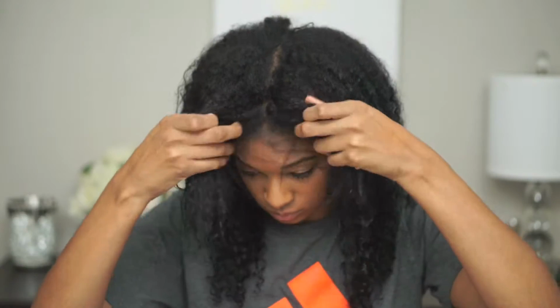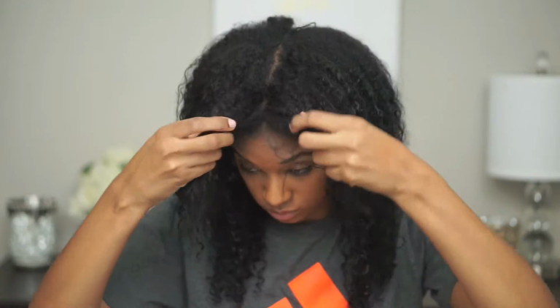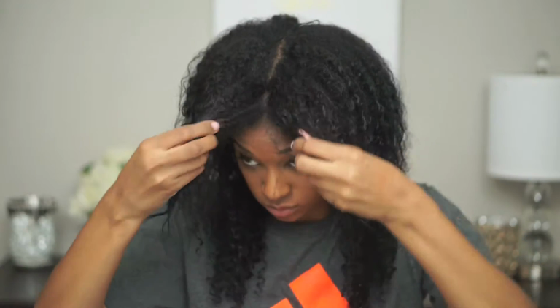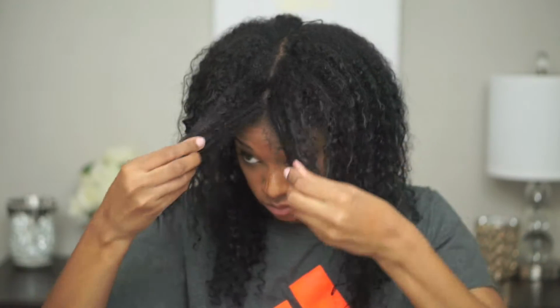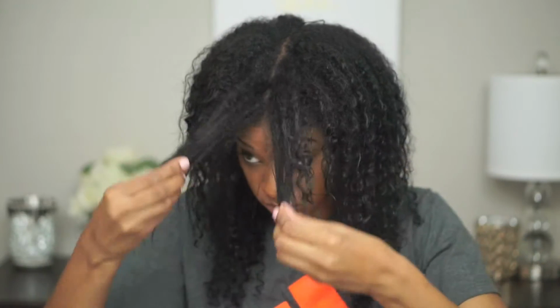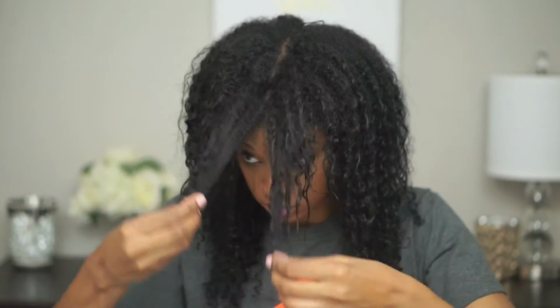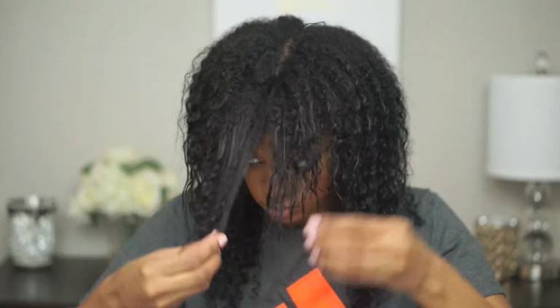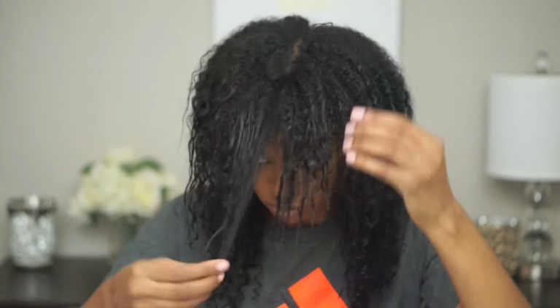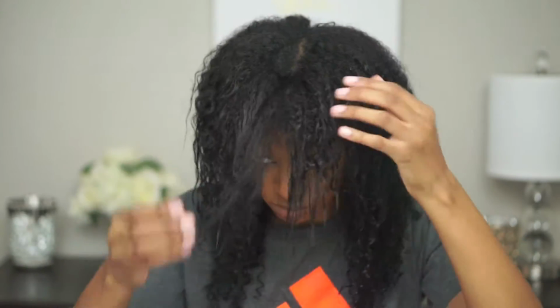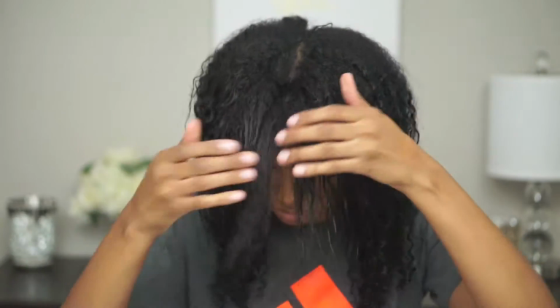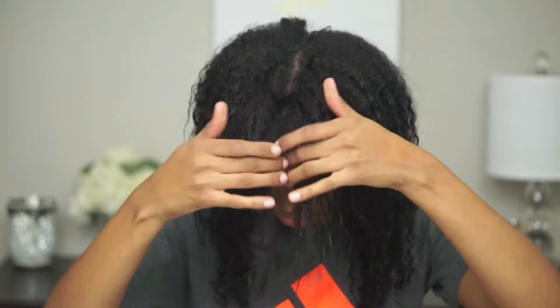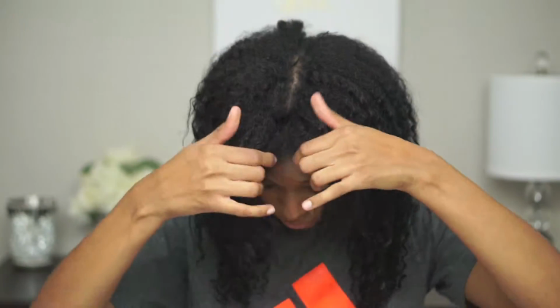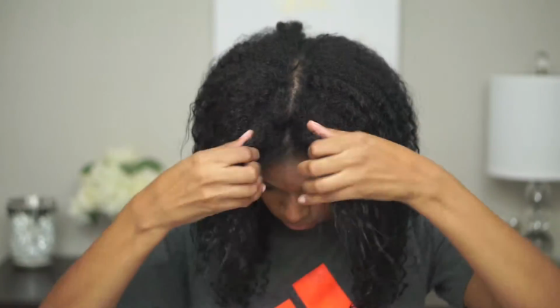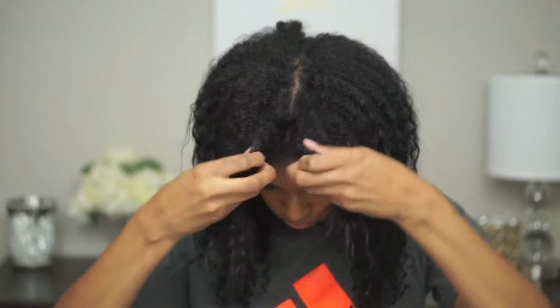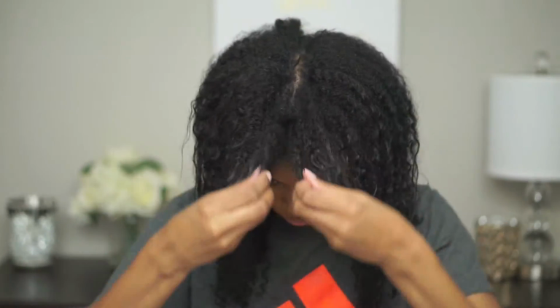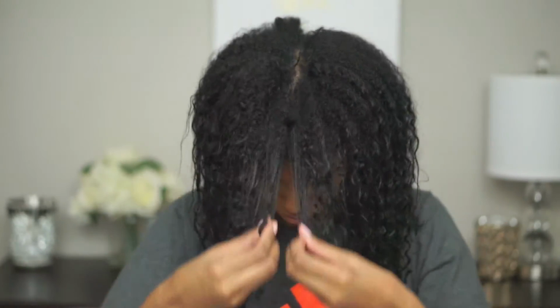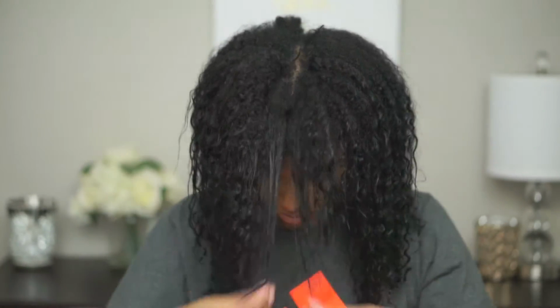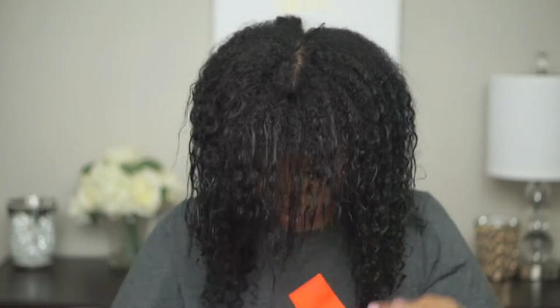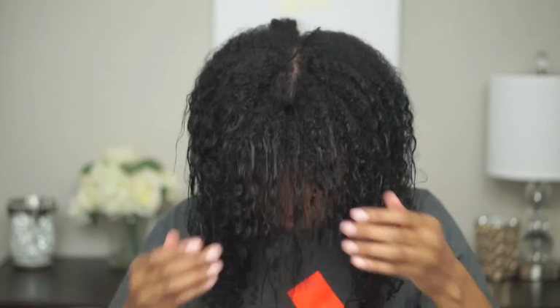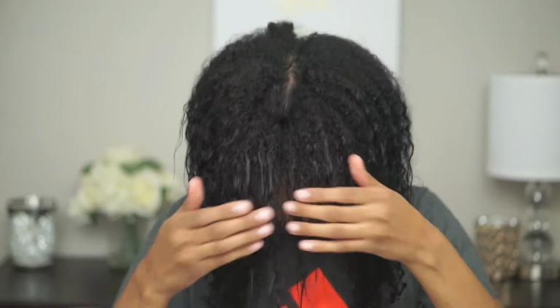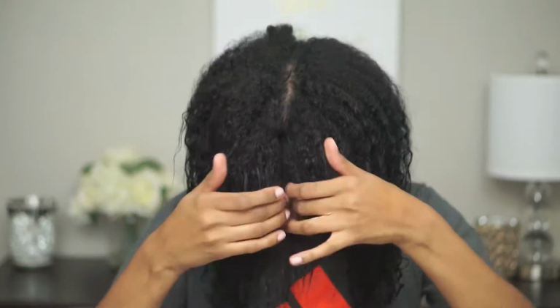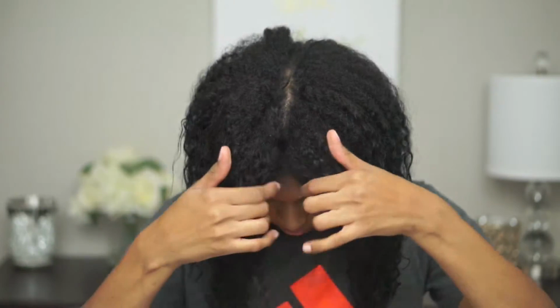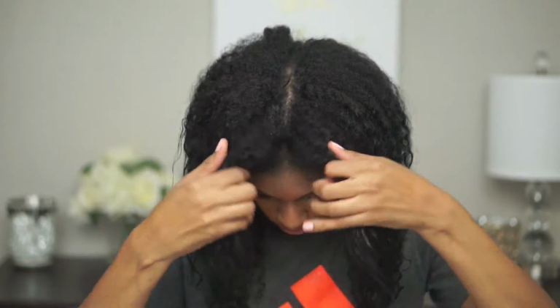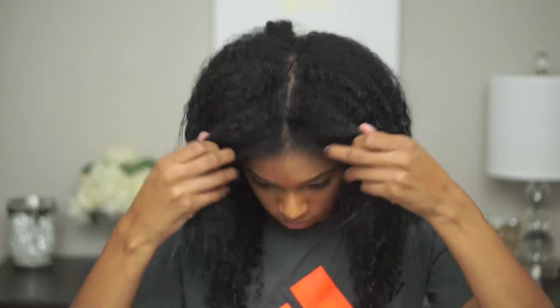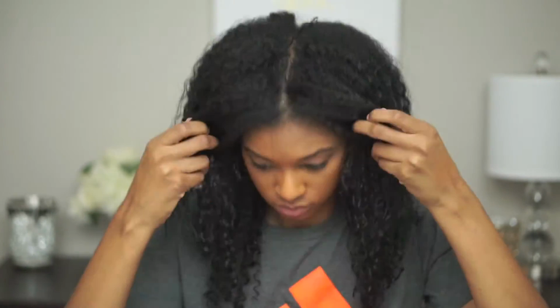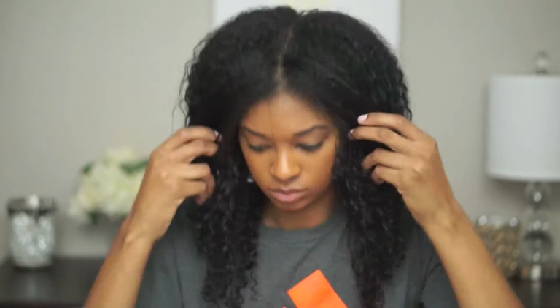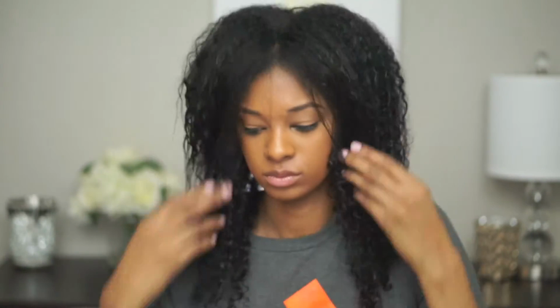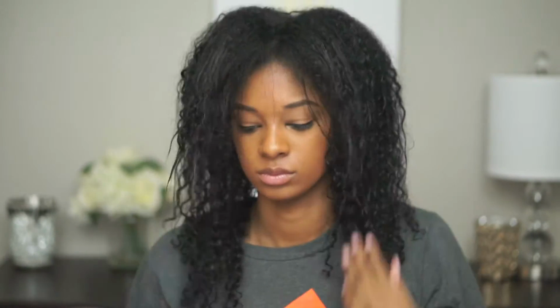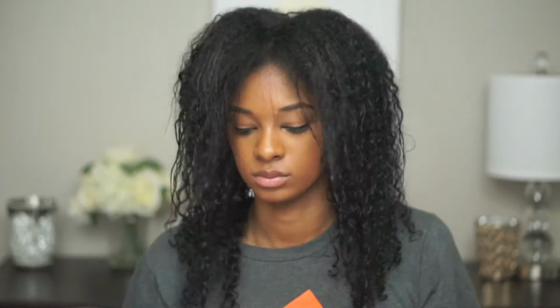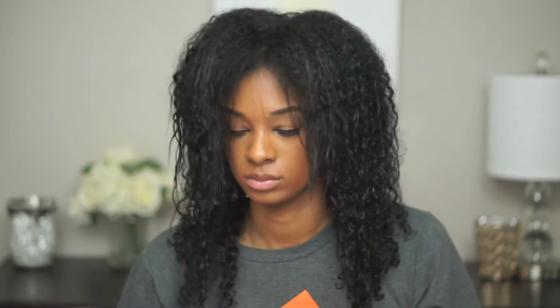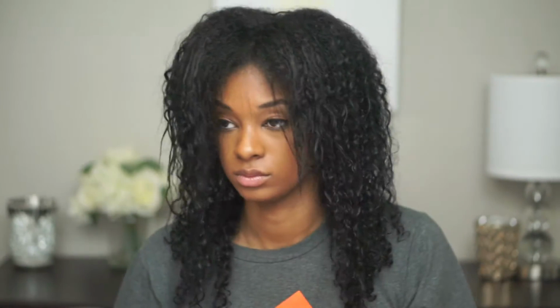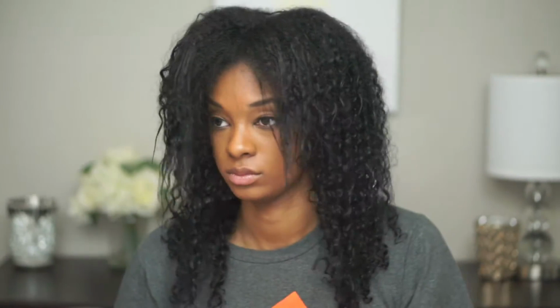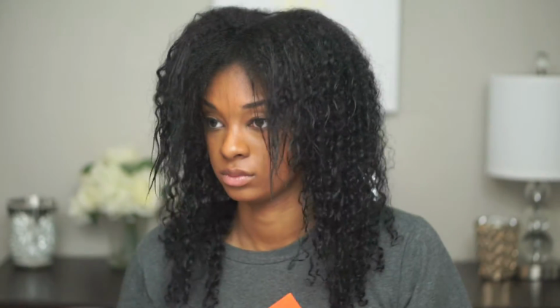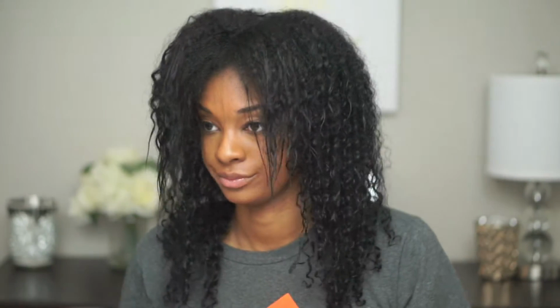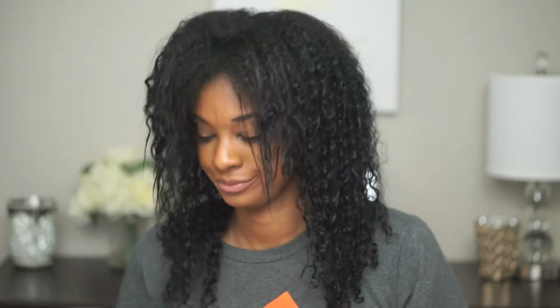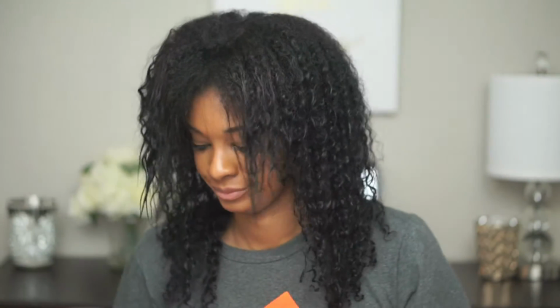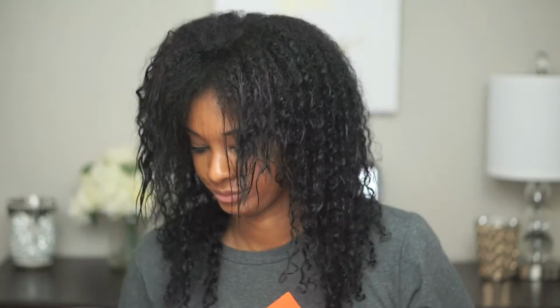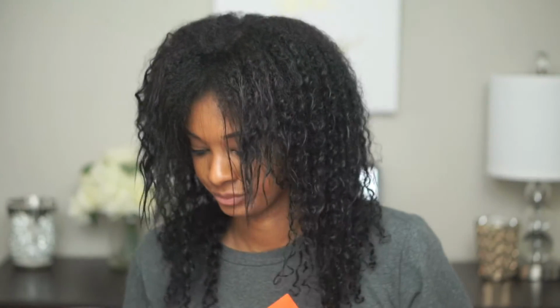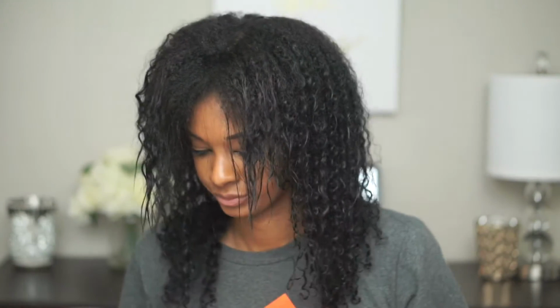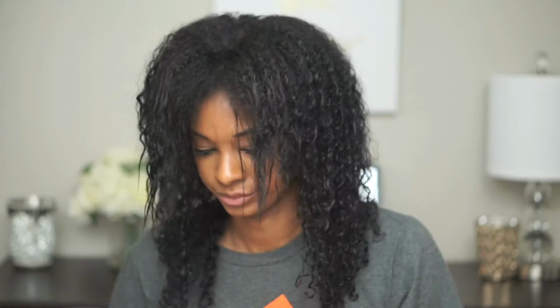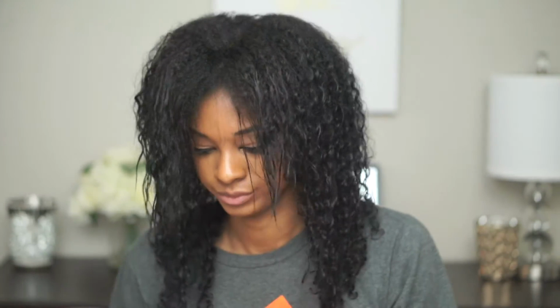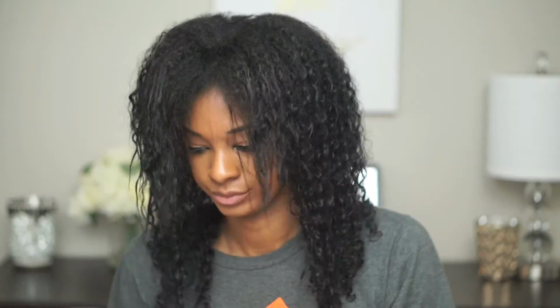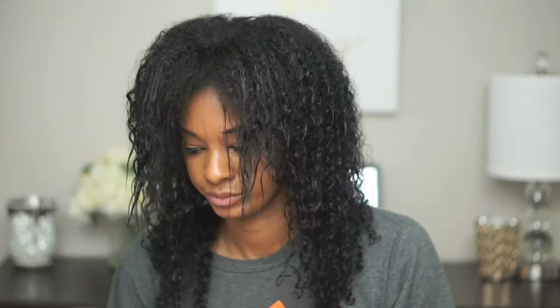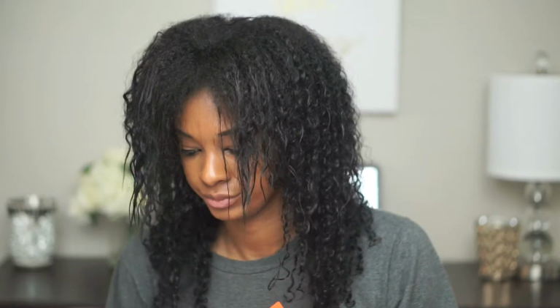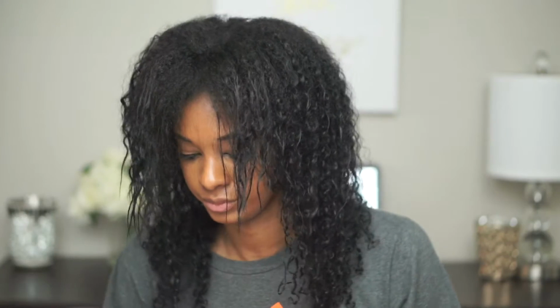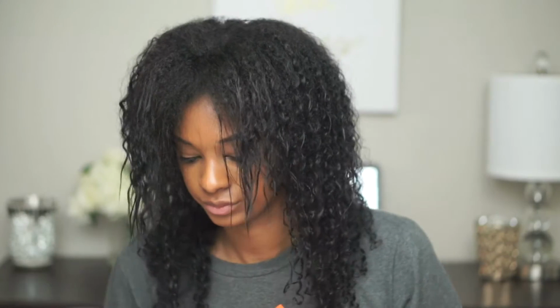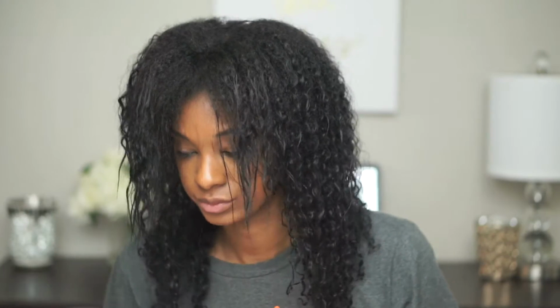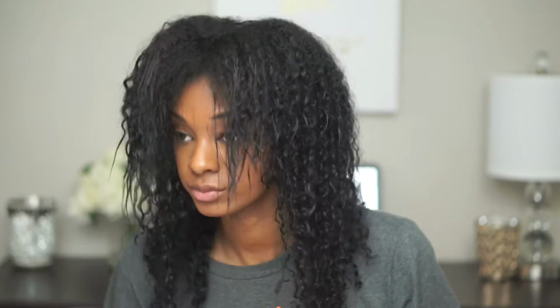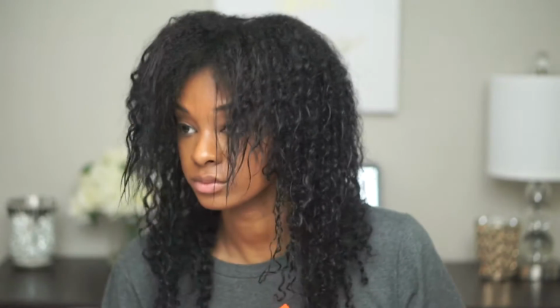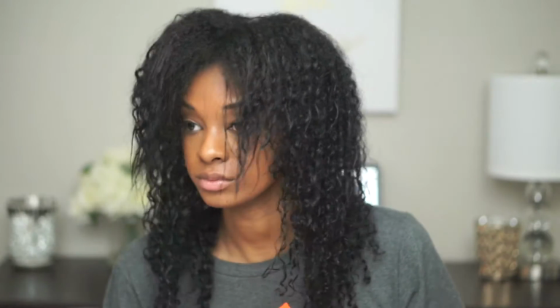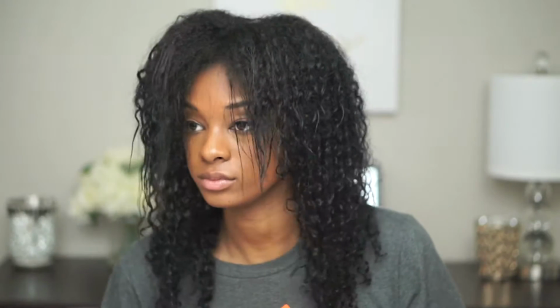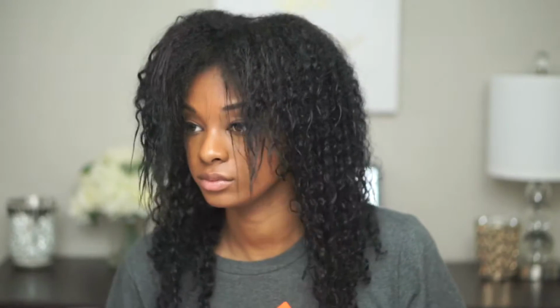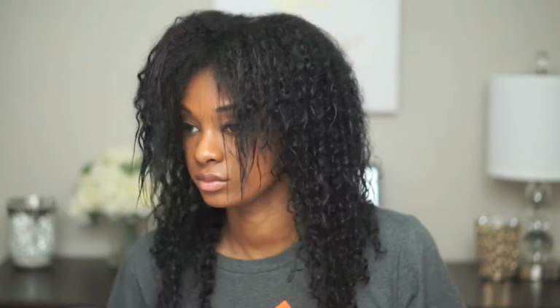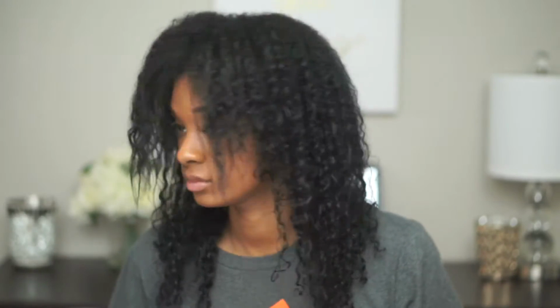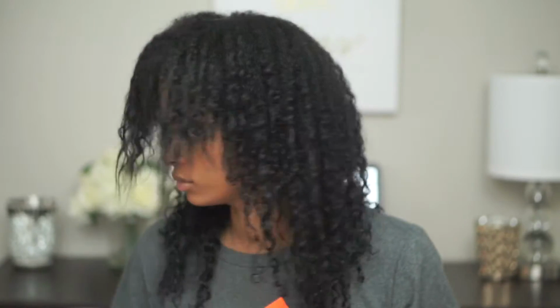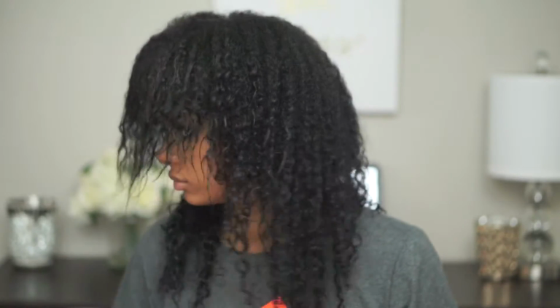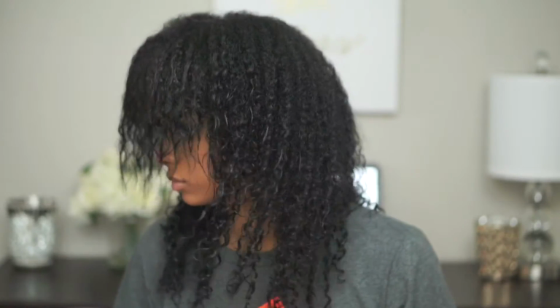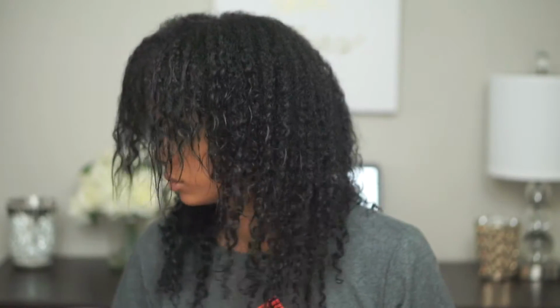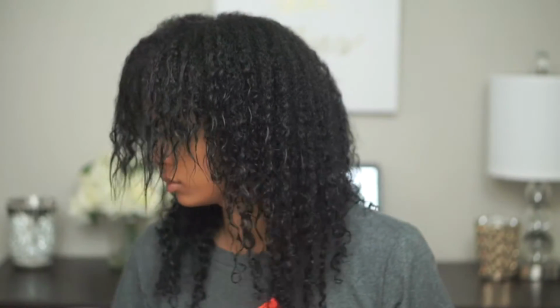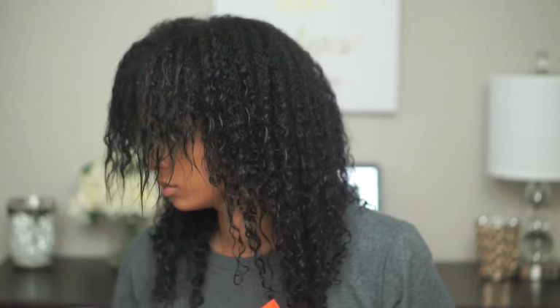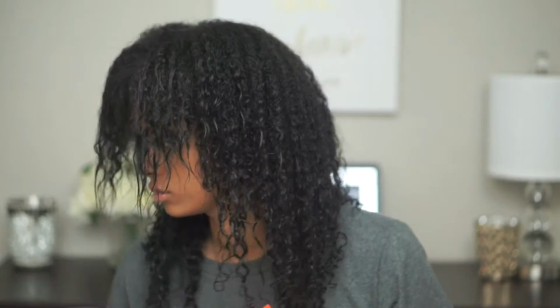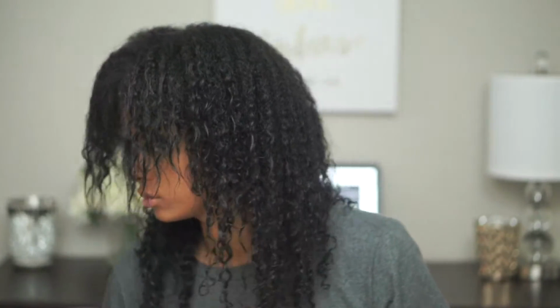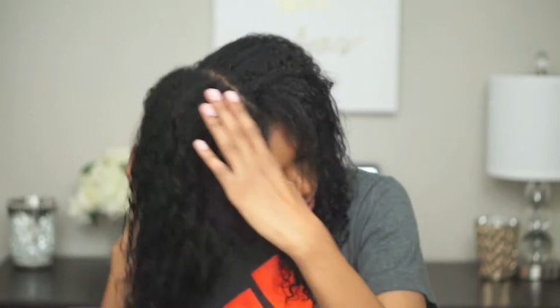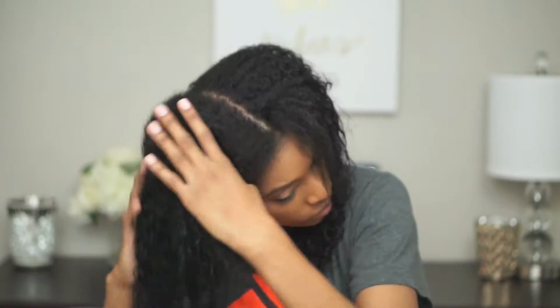So as you can see, I'm still in my transition phase. My relaxer has grown out from the back, but it is still in the process of growing out in the front.